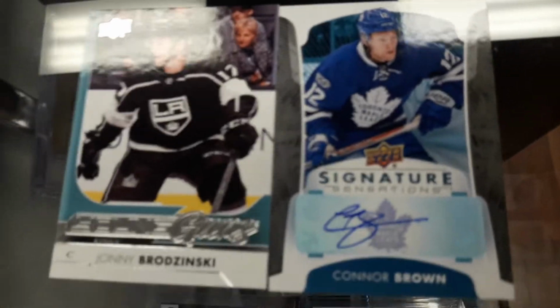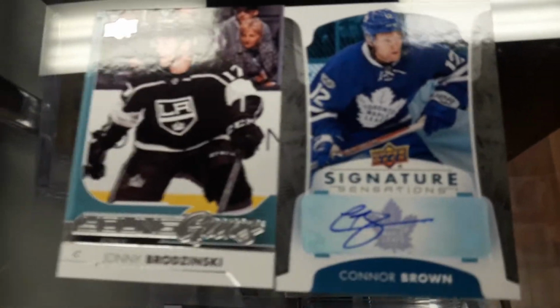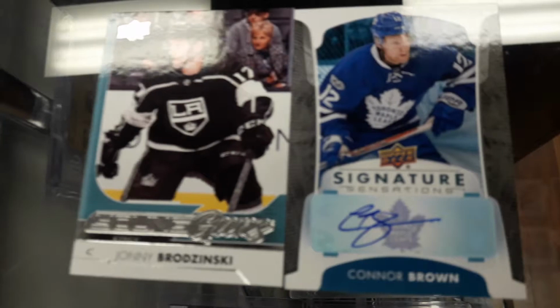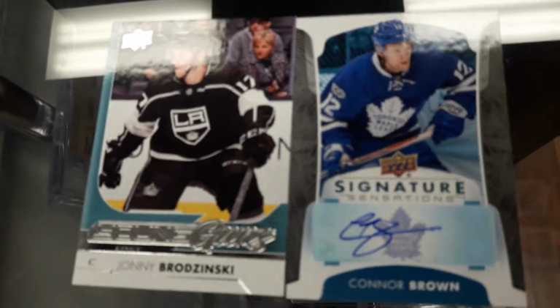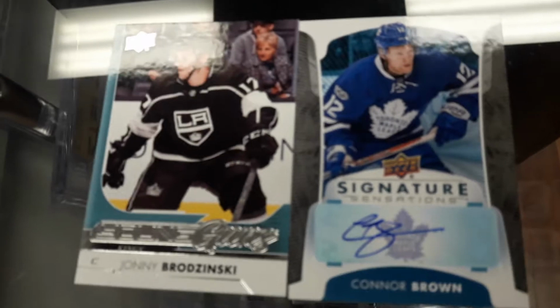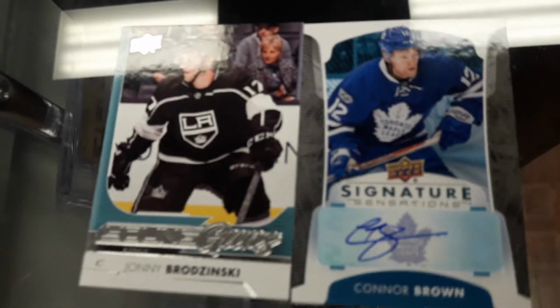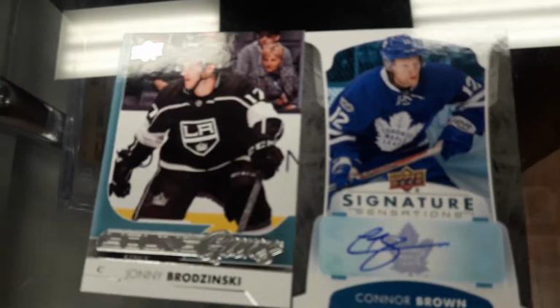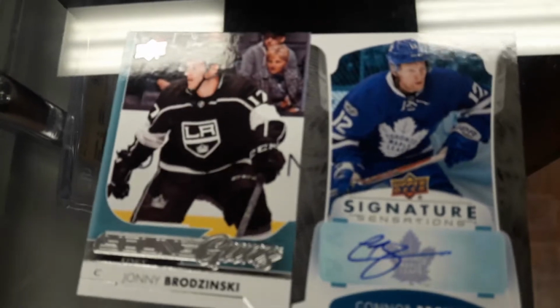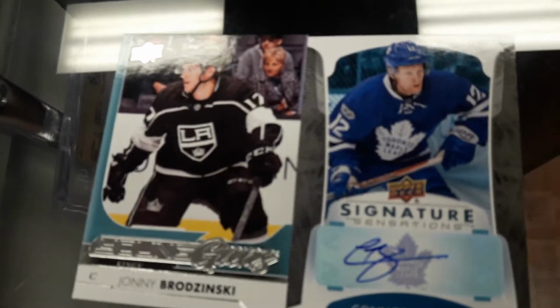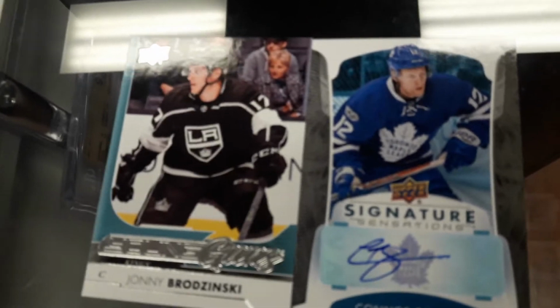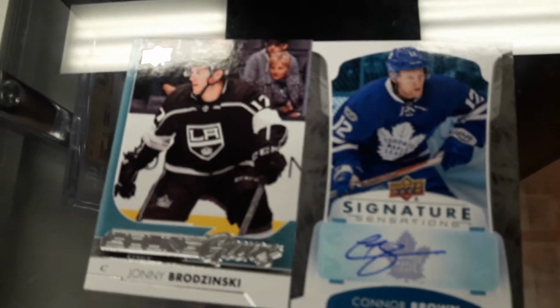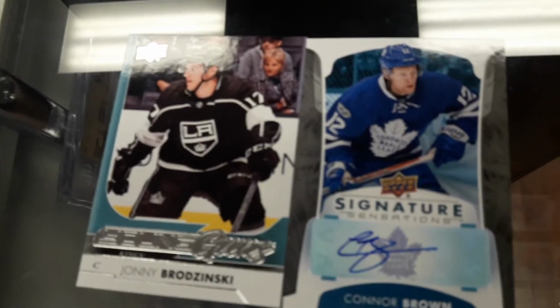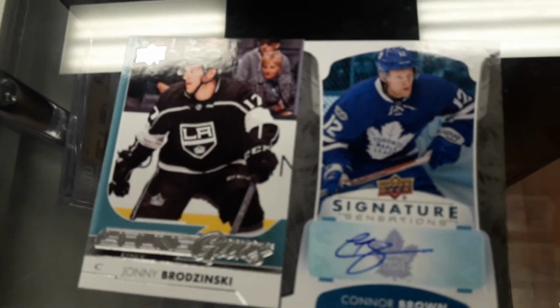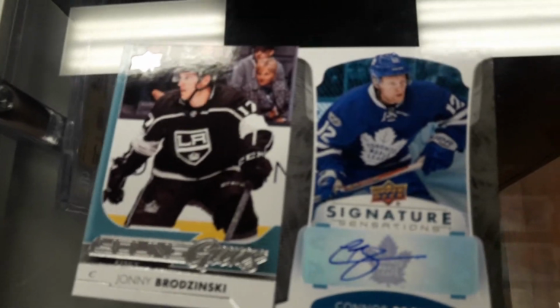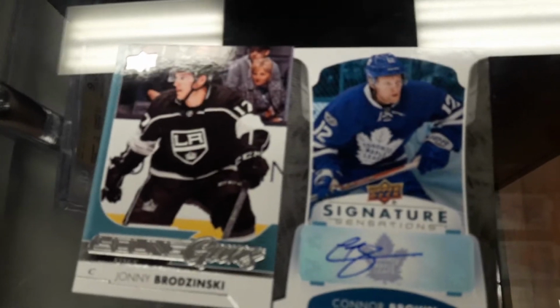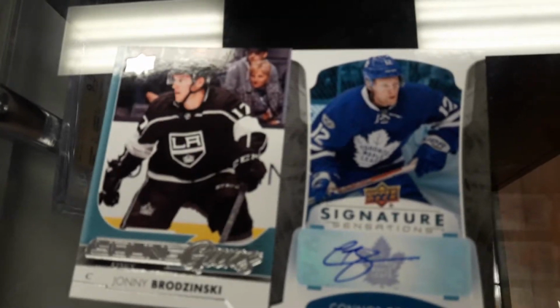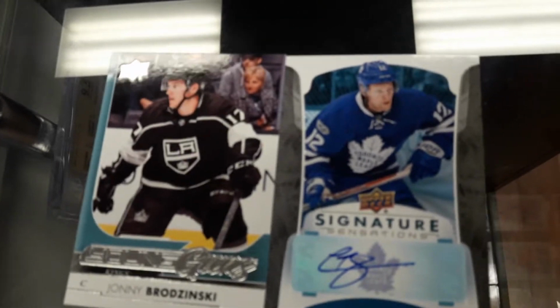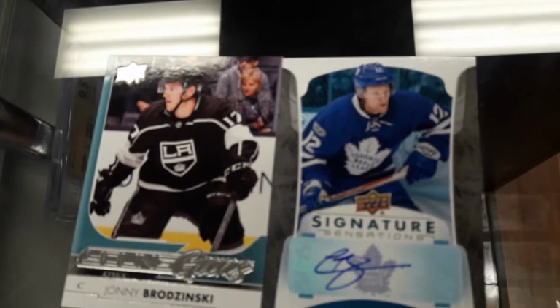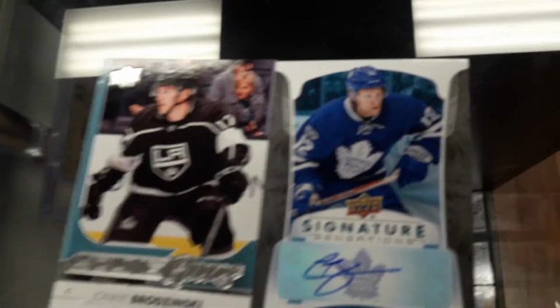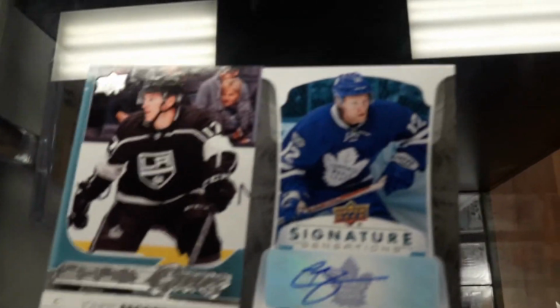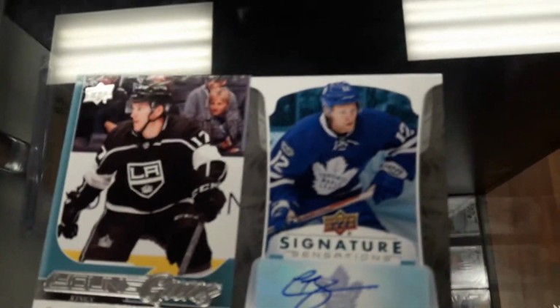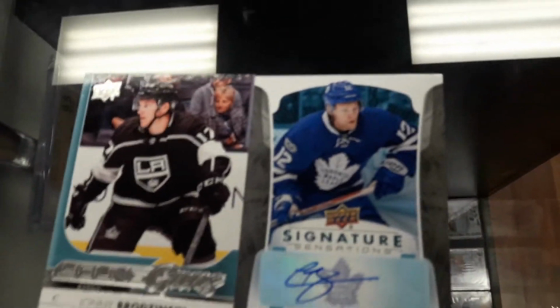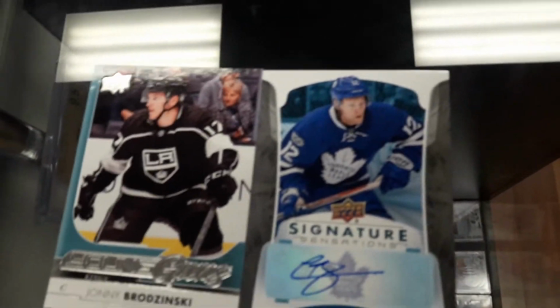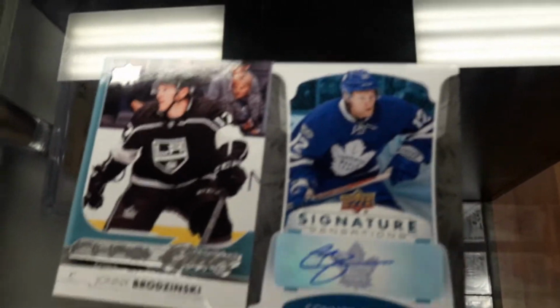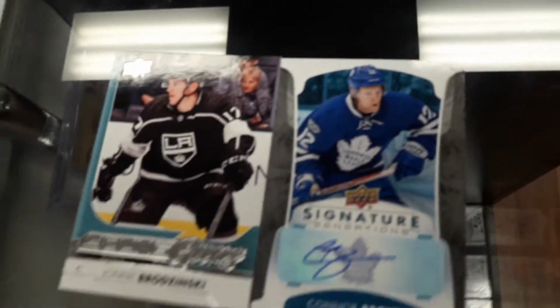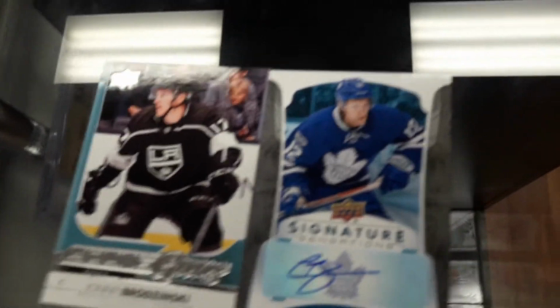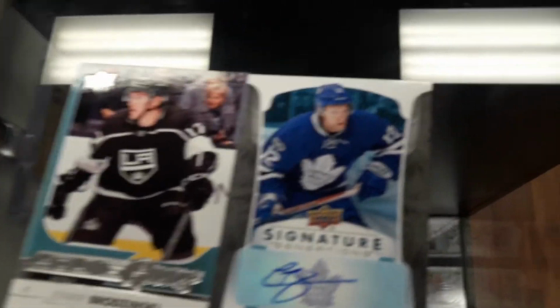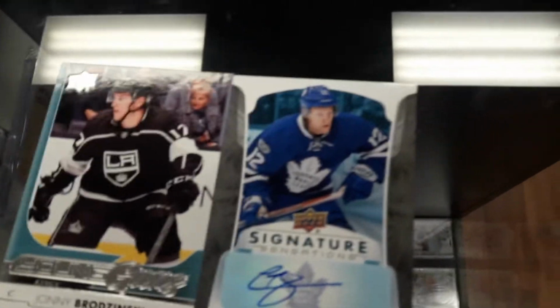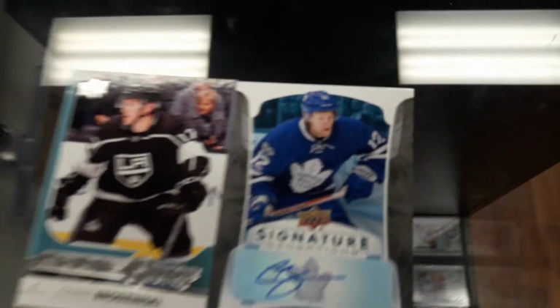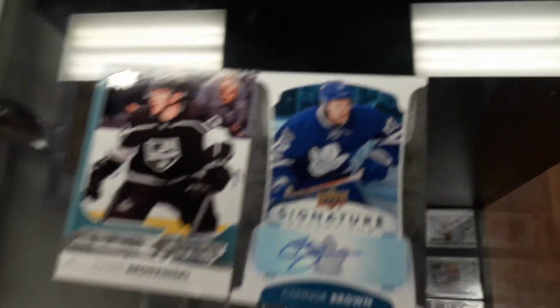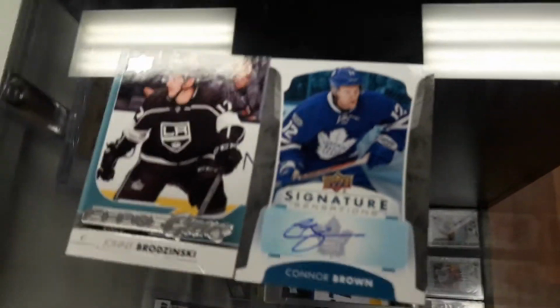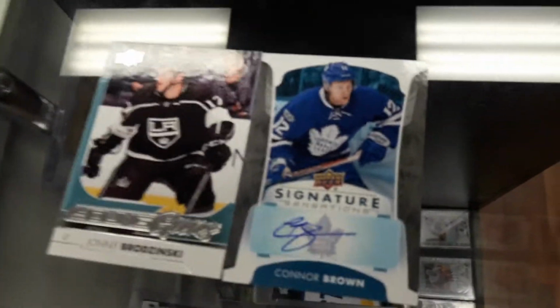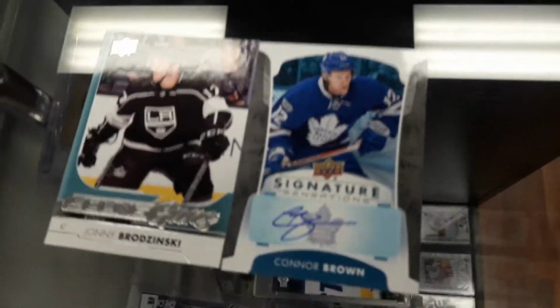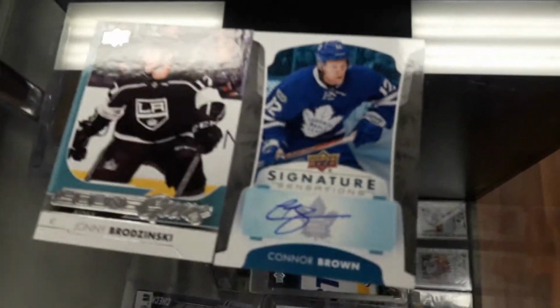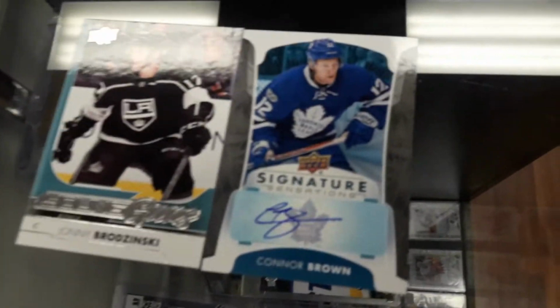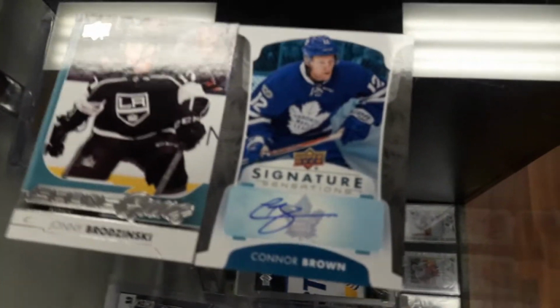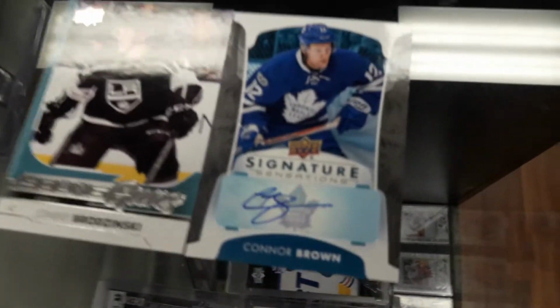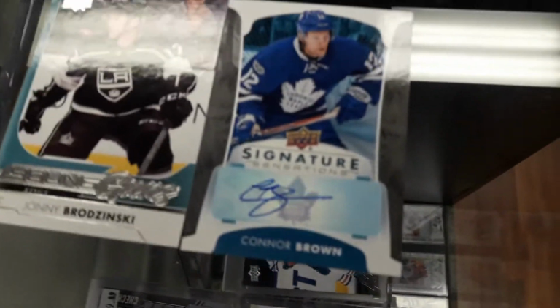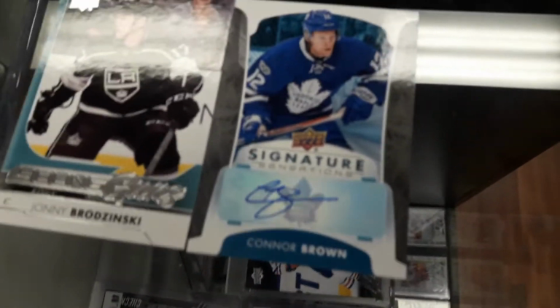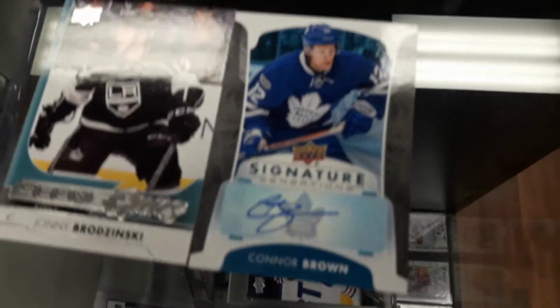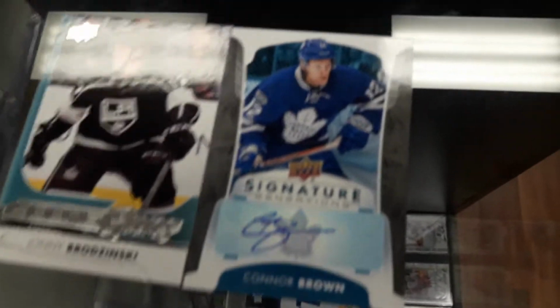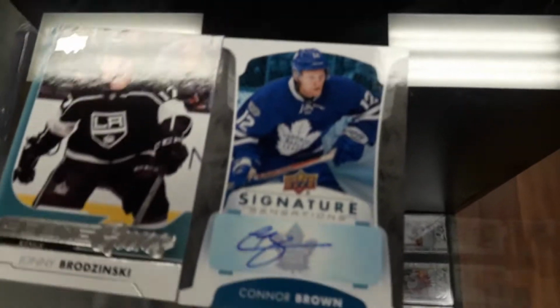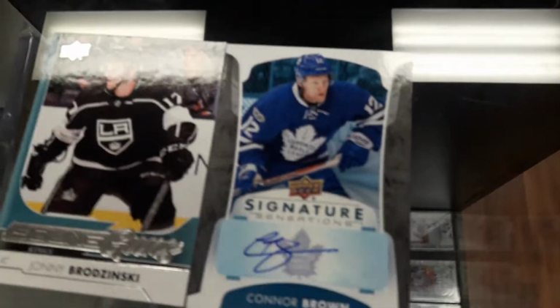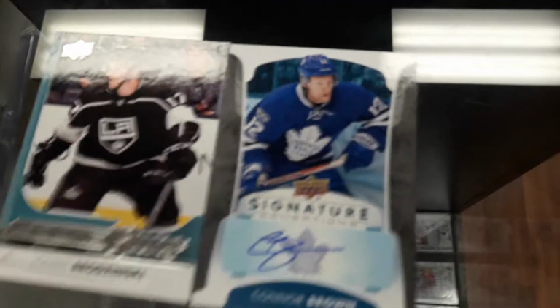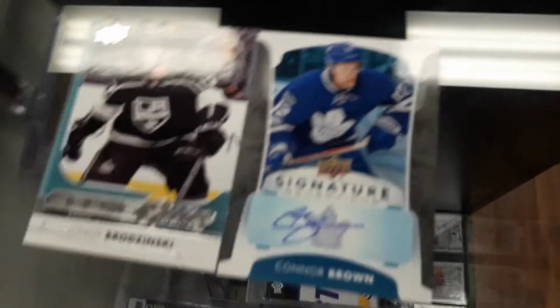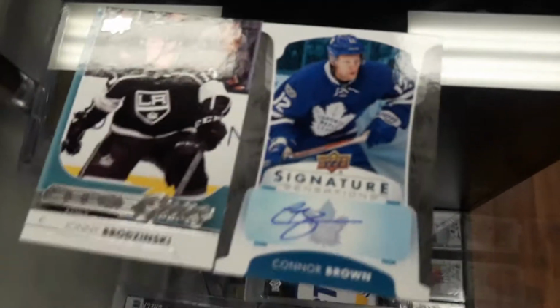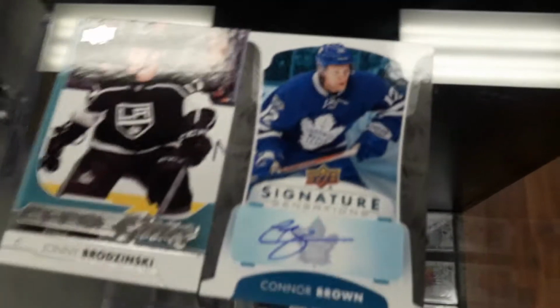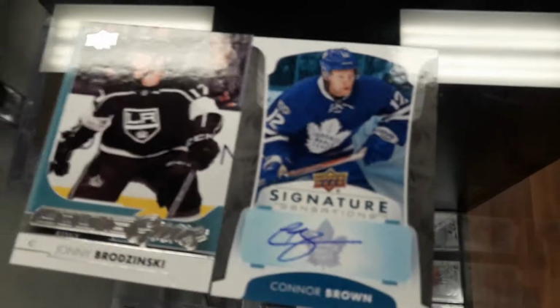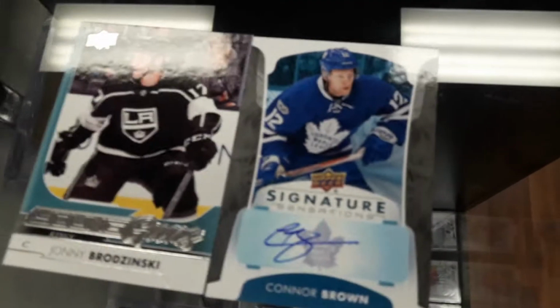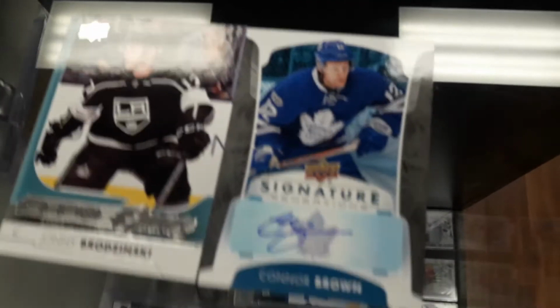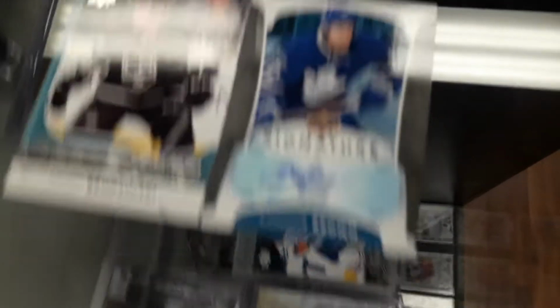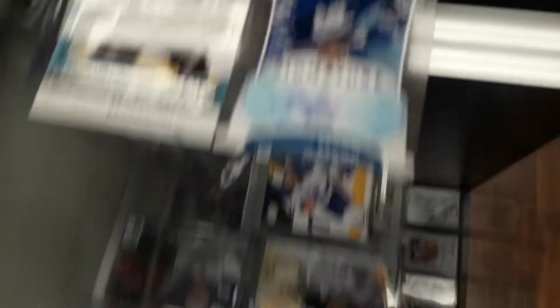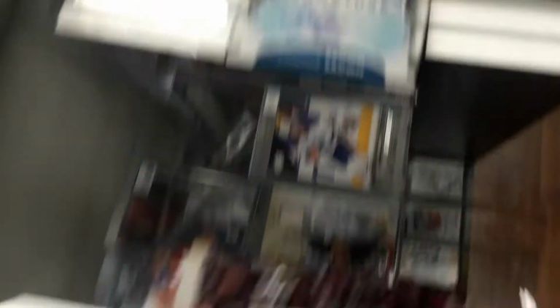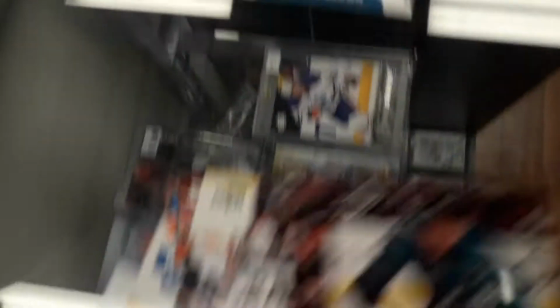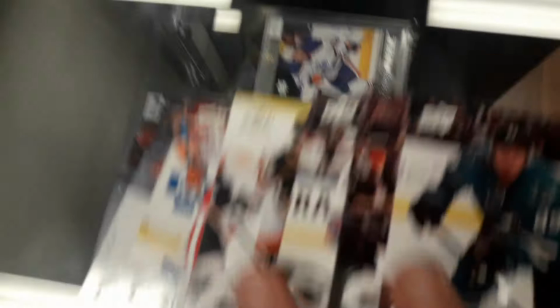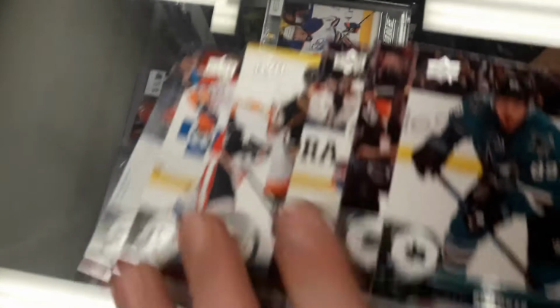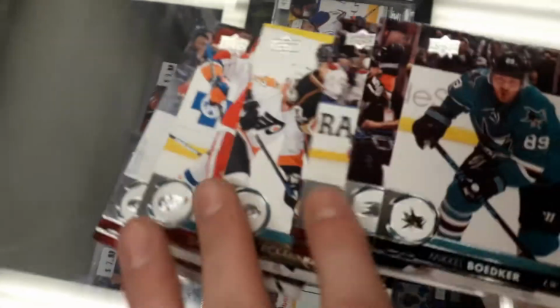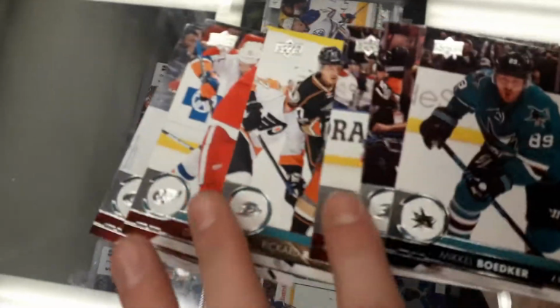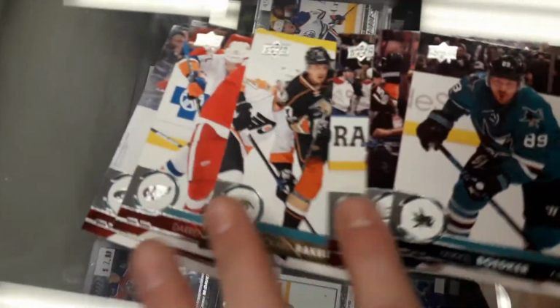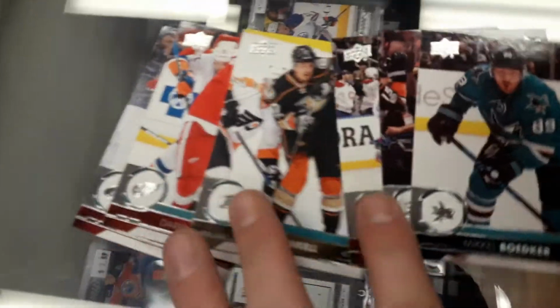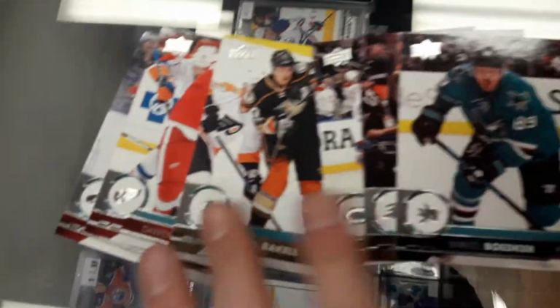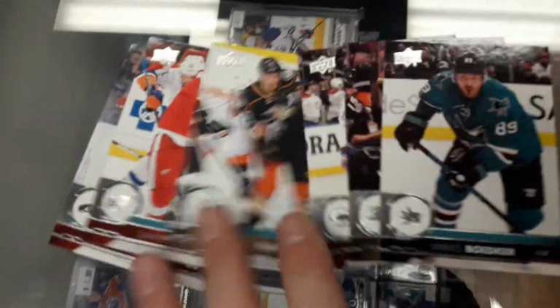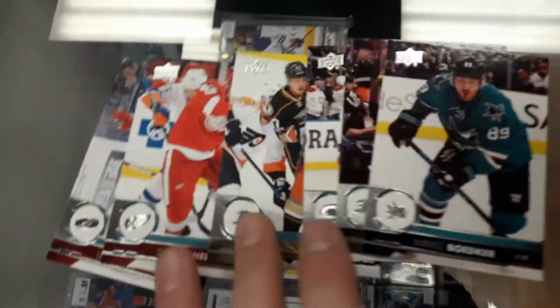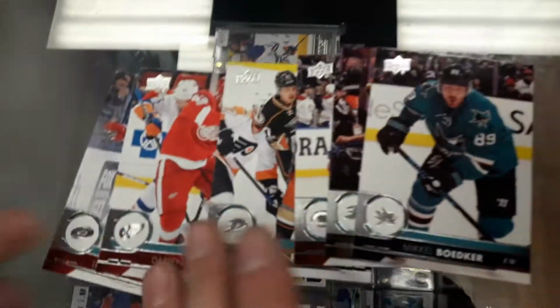Holy, and it's Connor Brown! Wow, the rest was base cards guys, if you take a look.